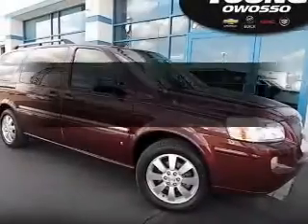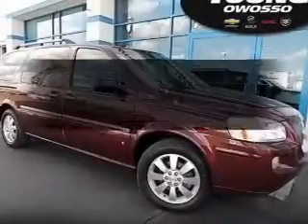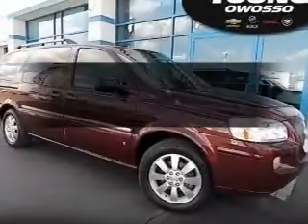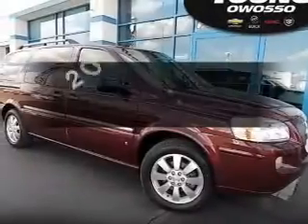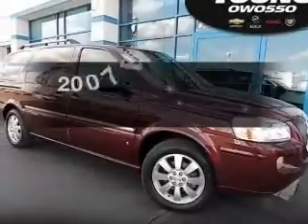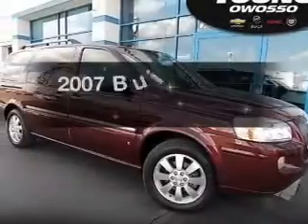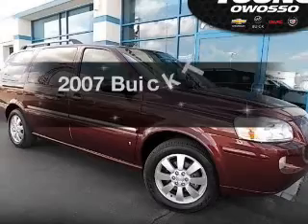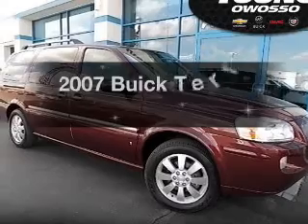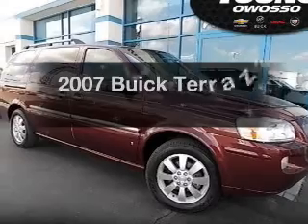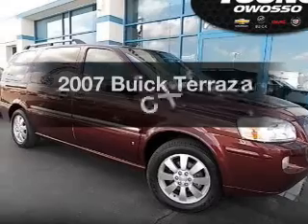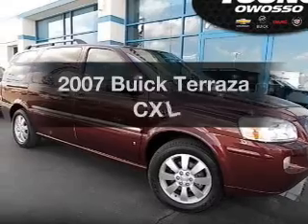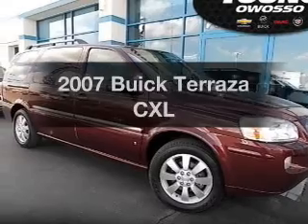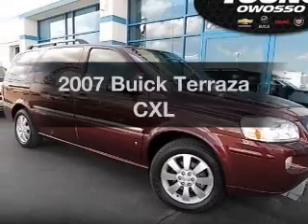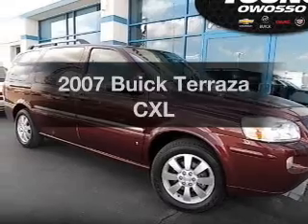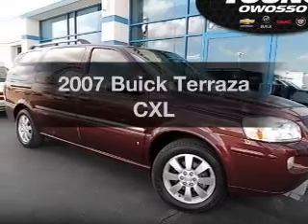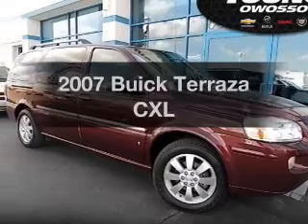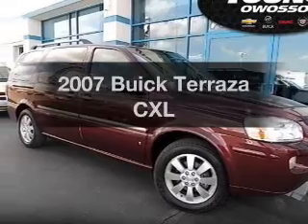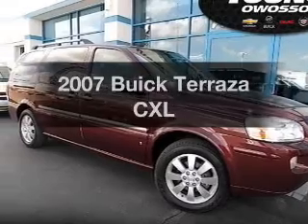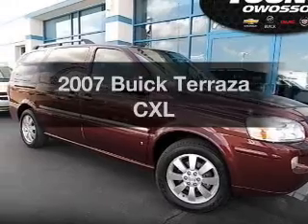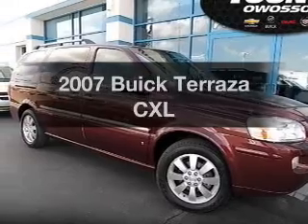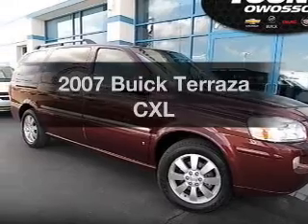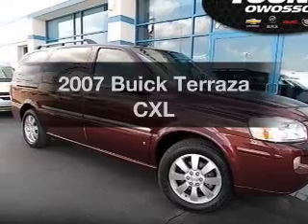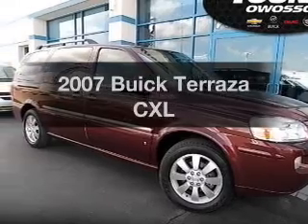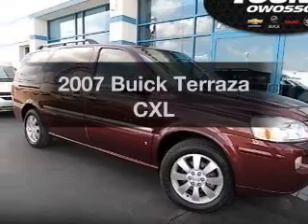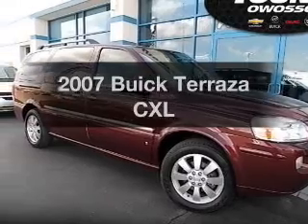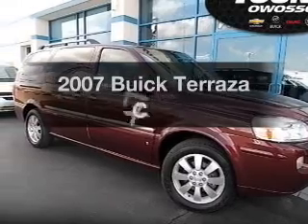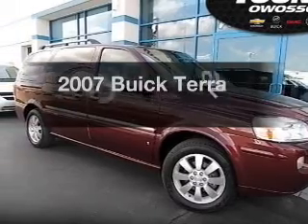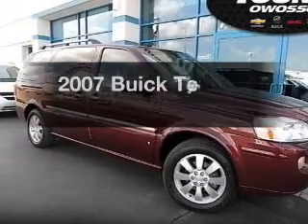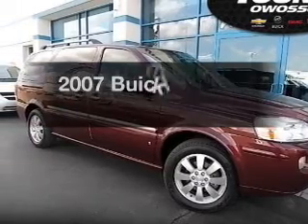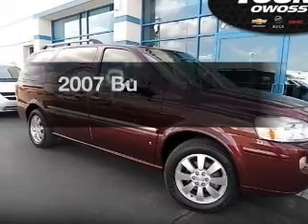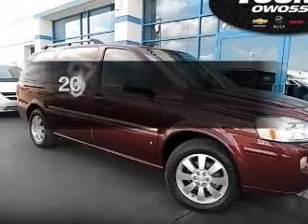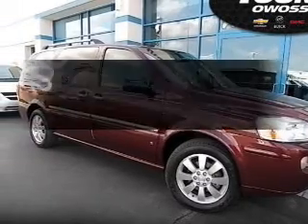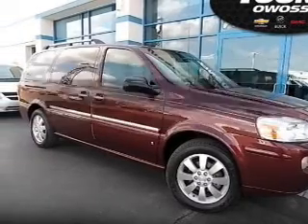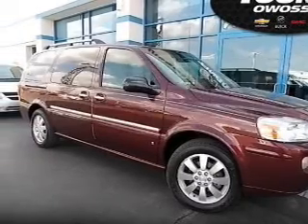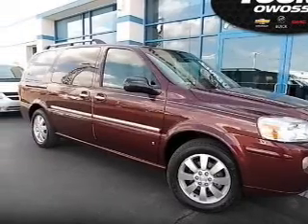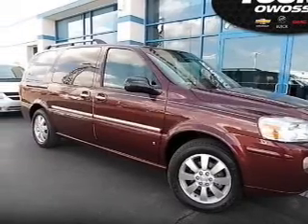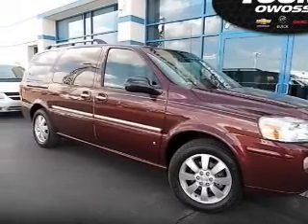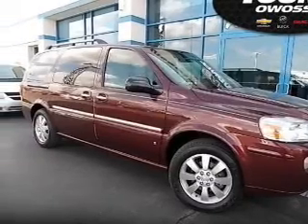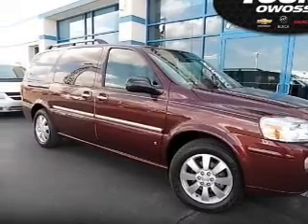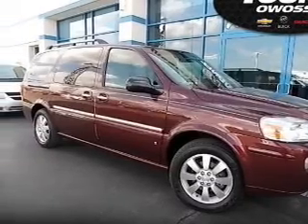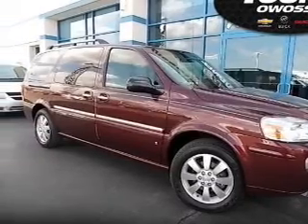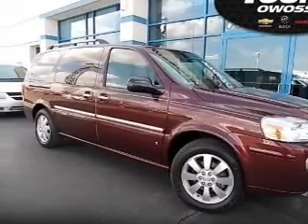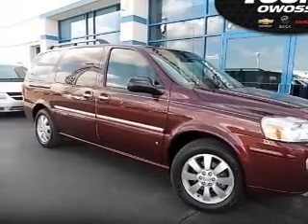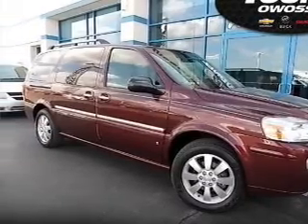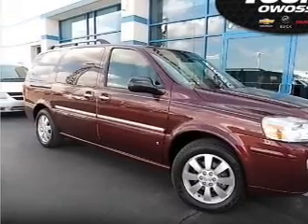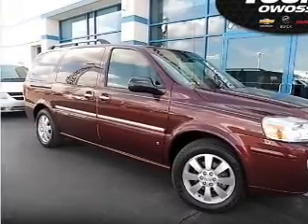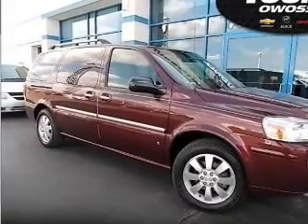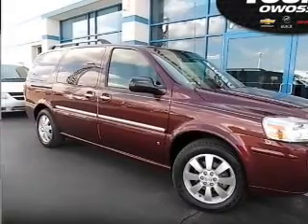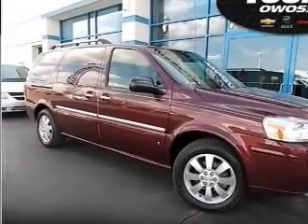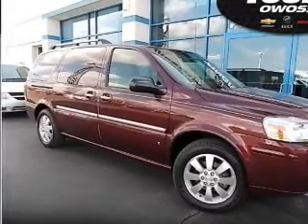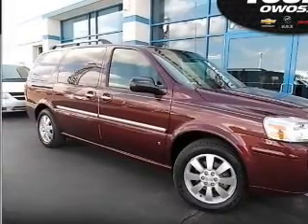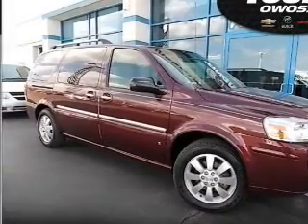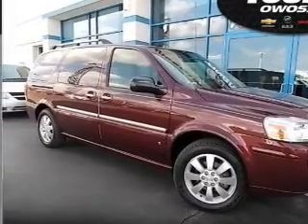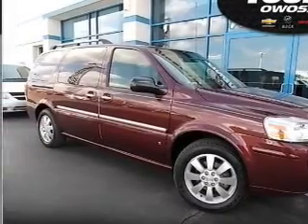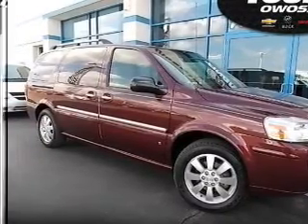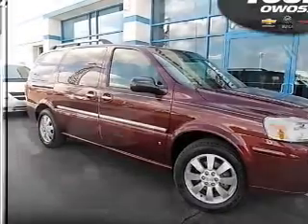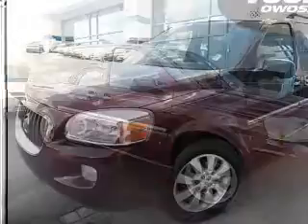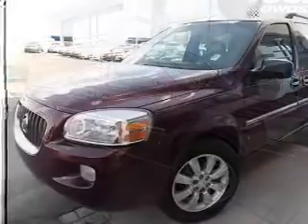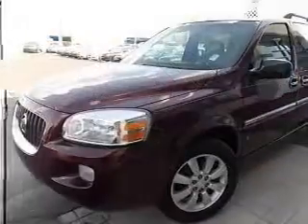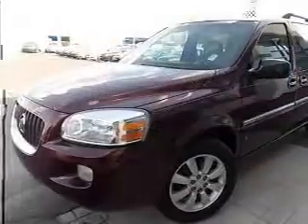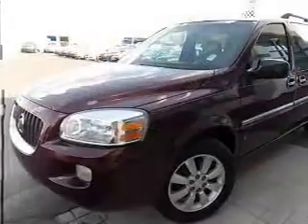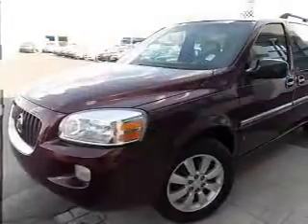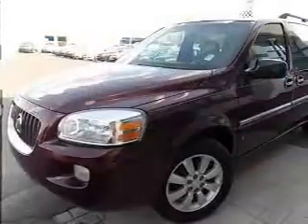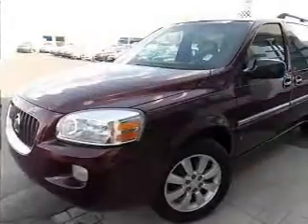Presenting the 2007 Buick Terraza. Everything you need under one roof with this great vehicle.